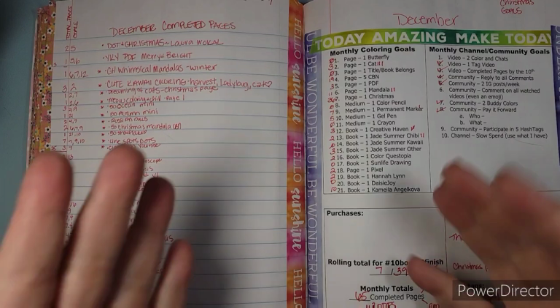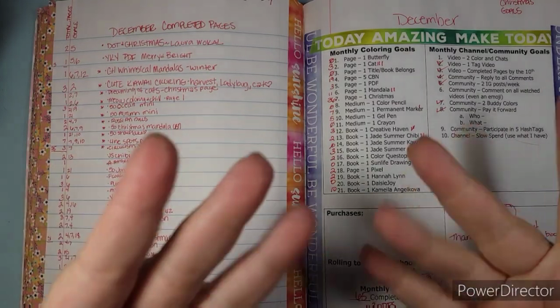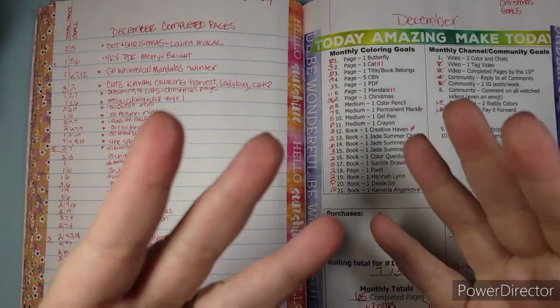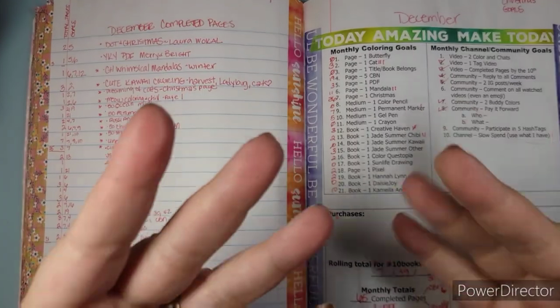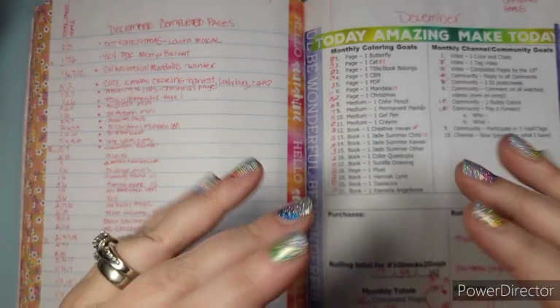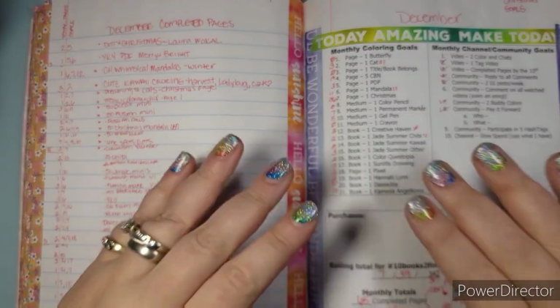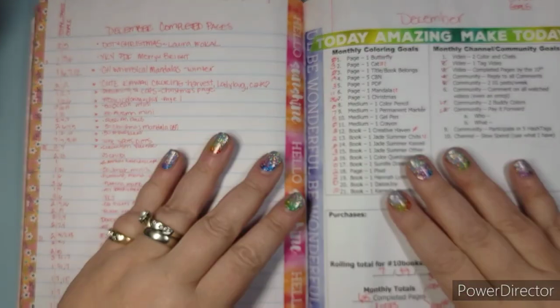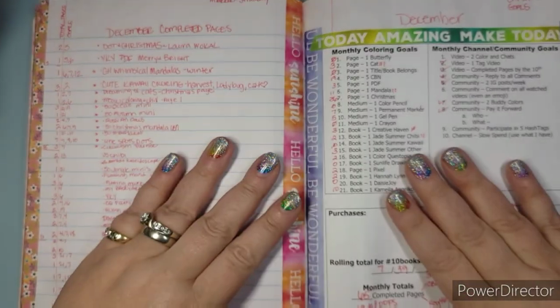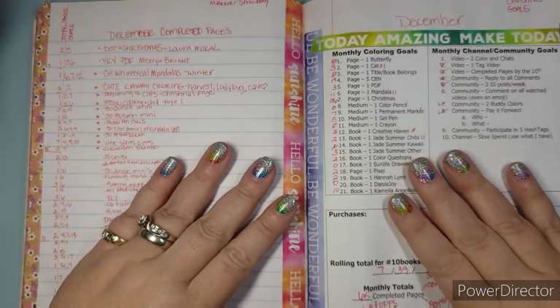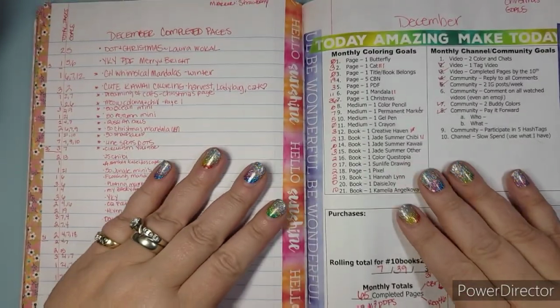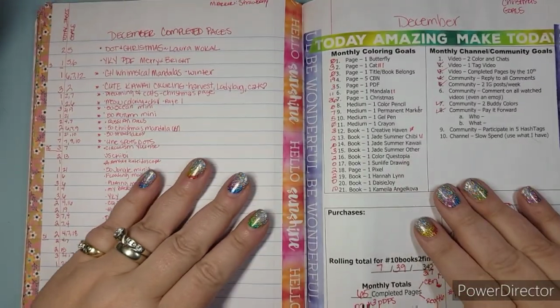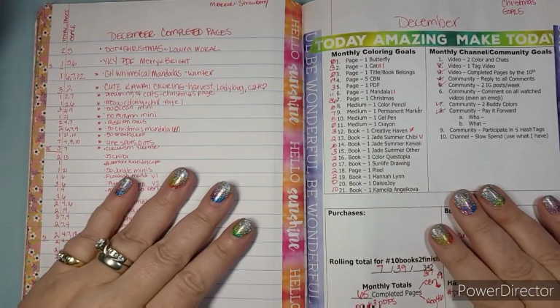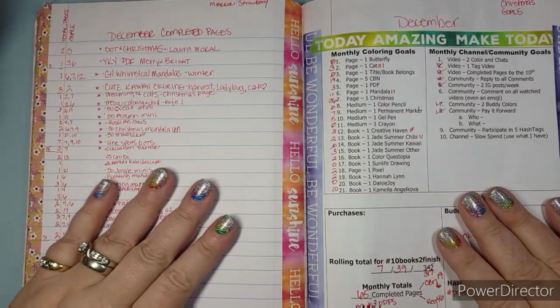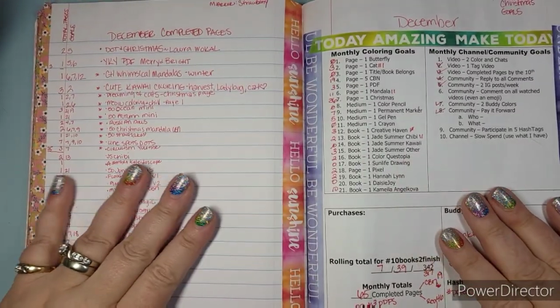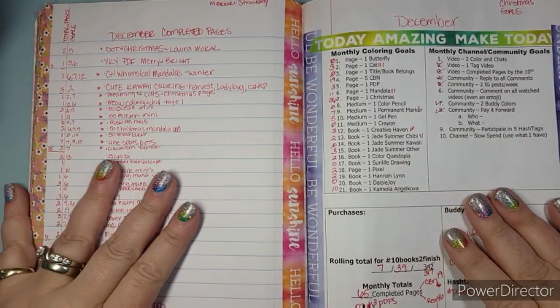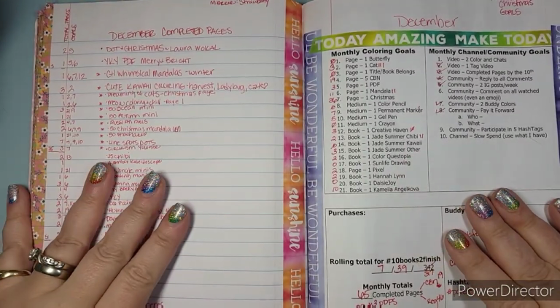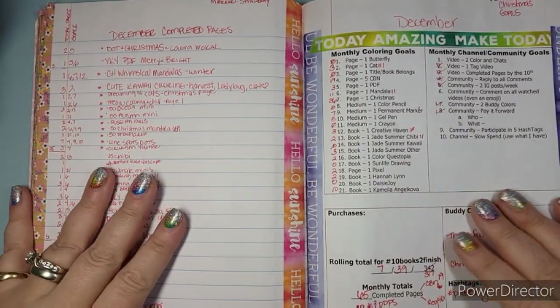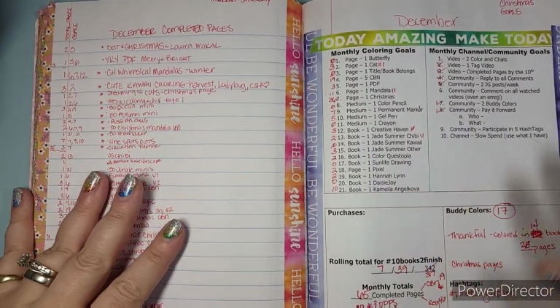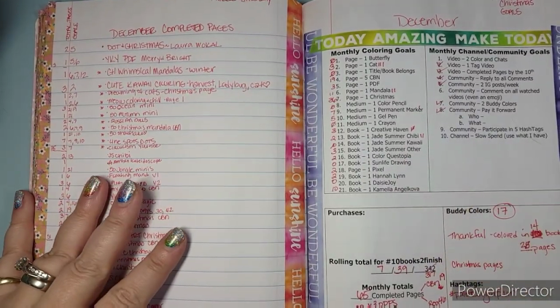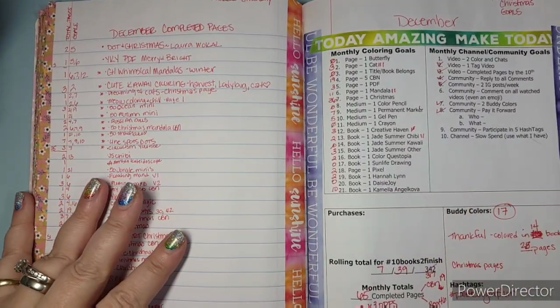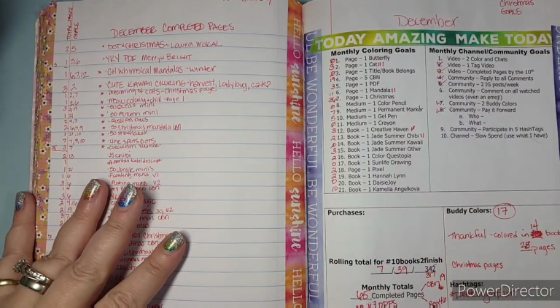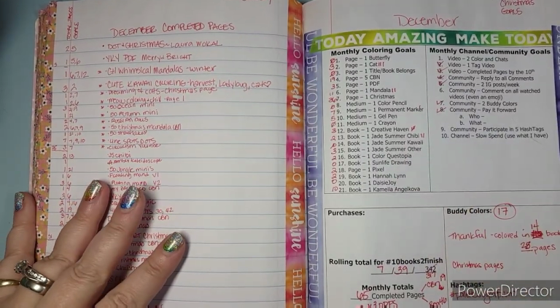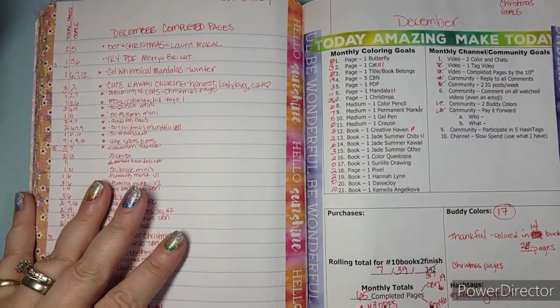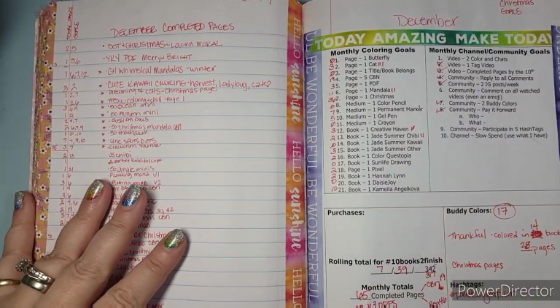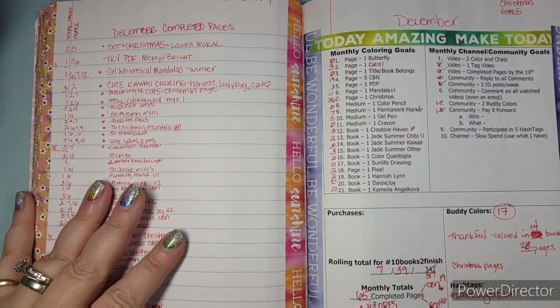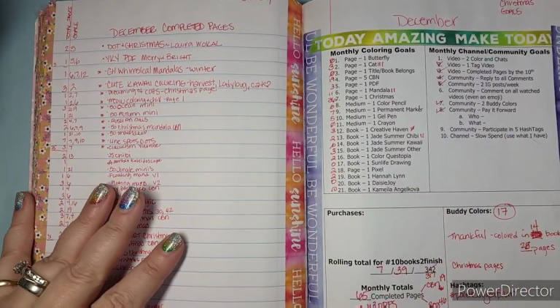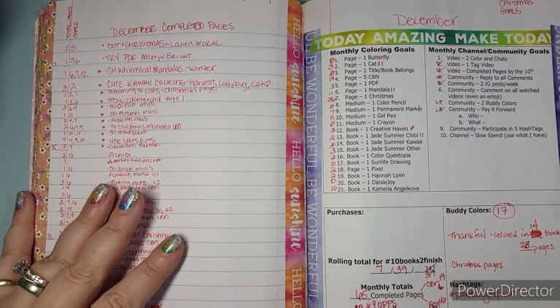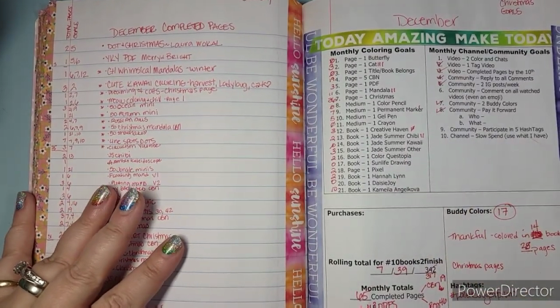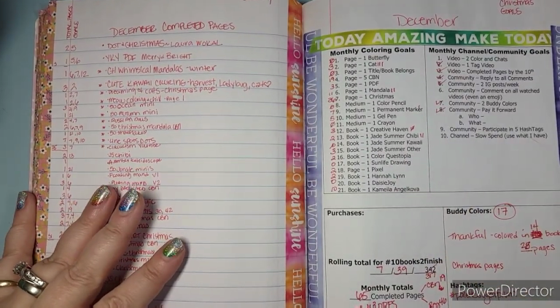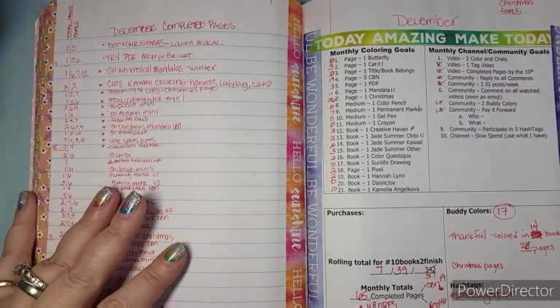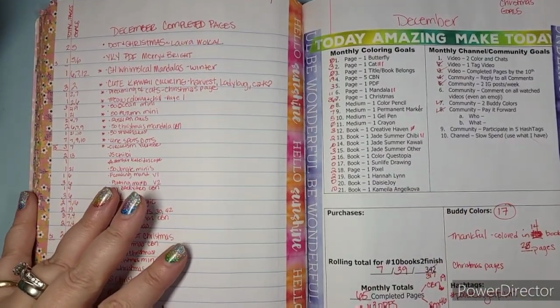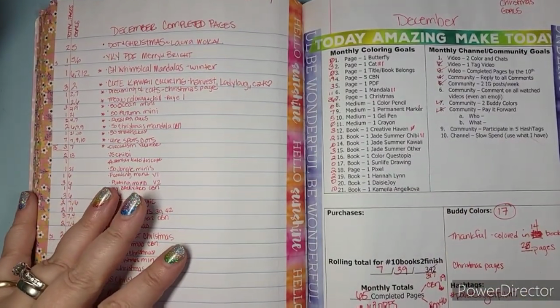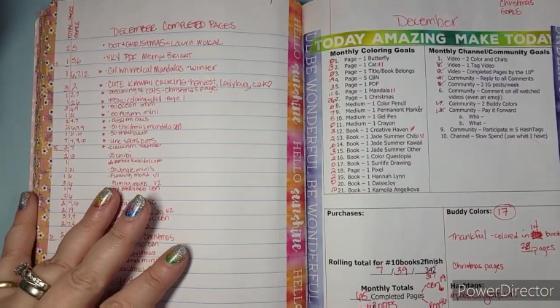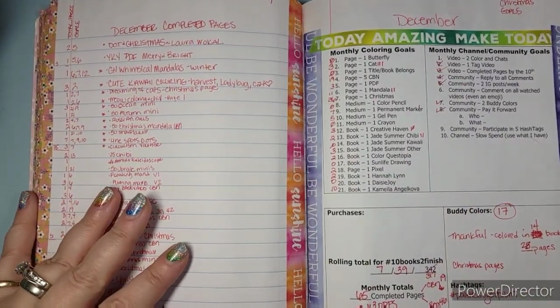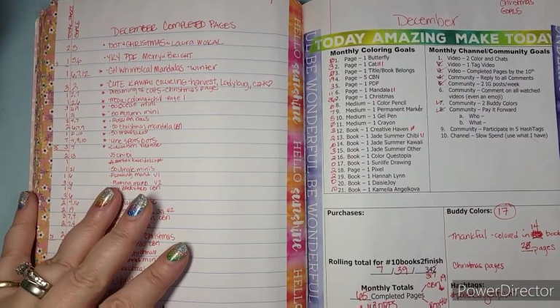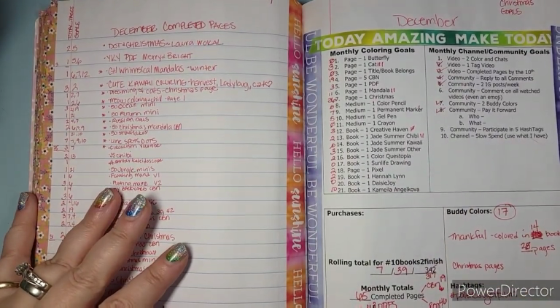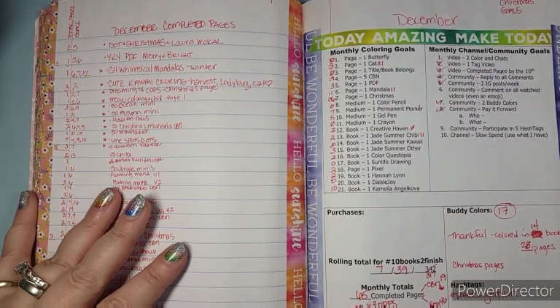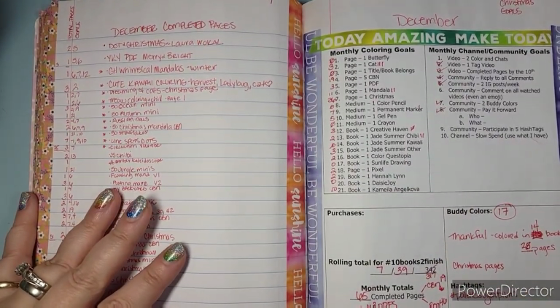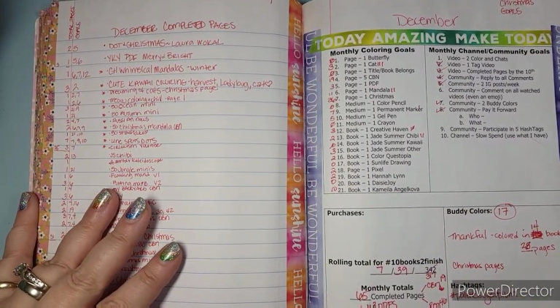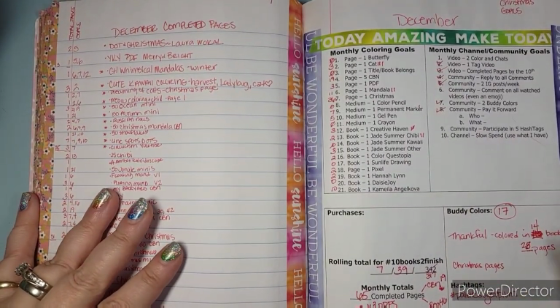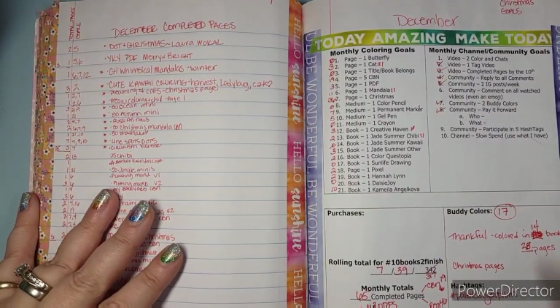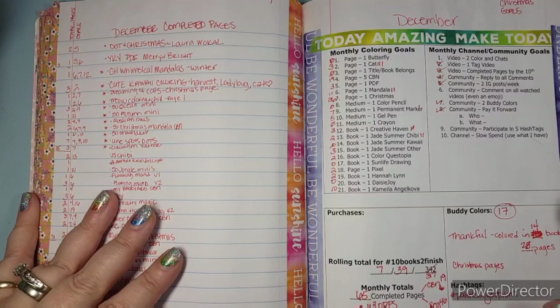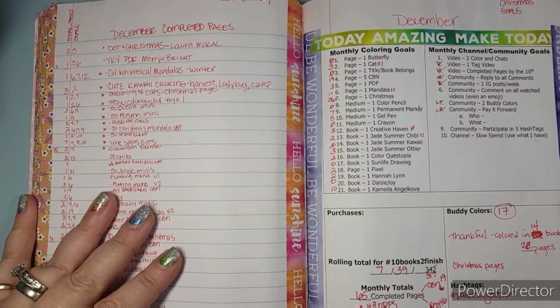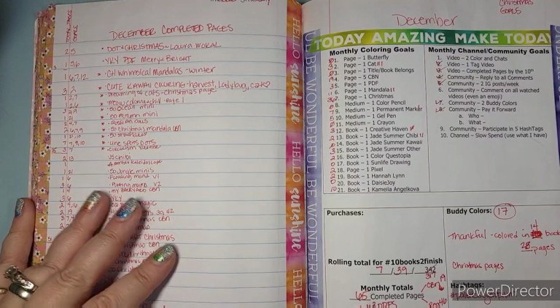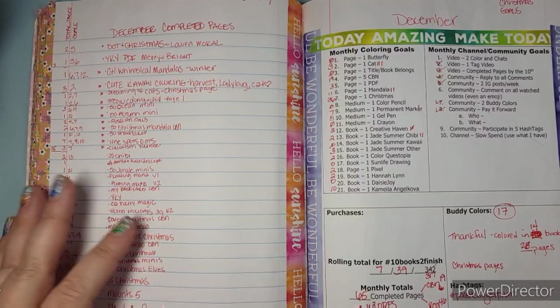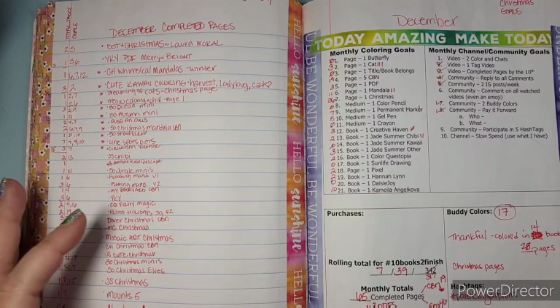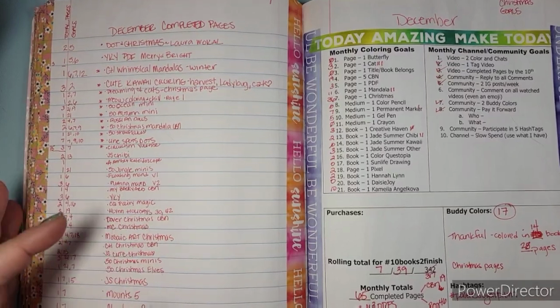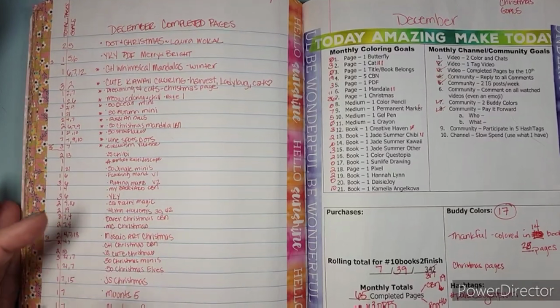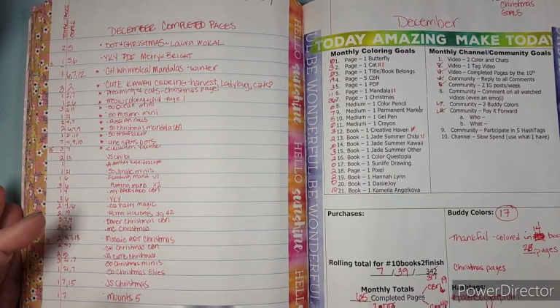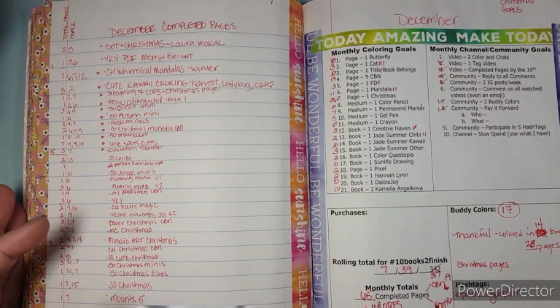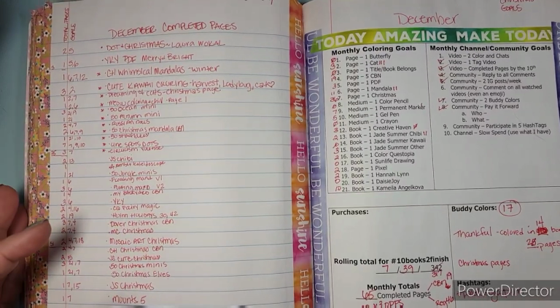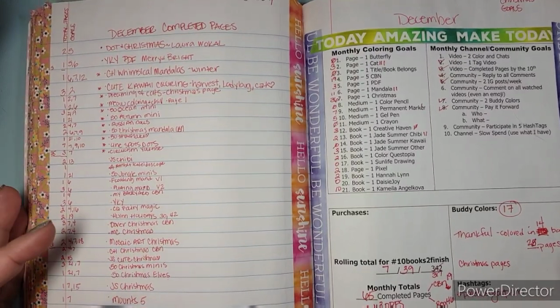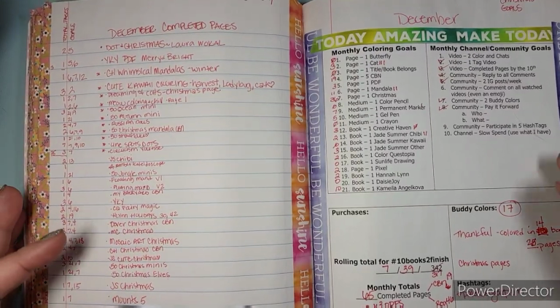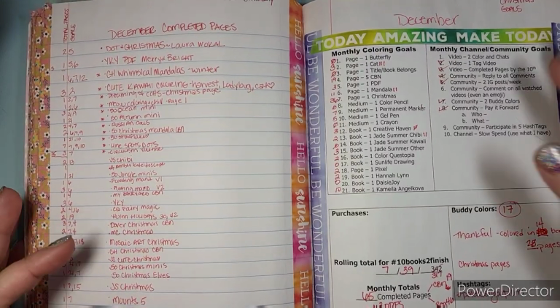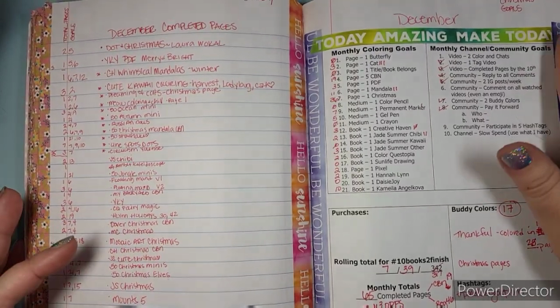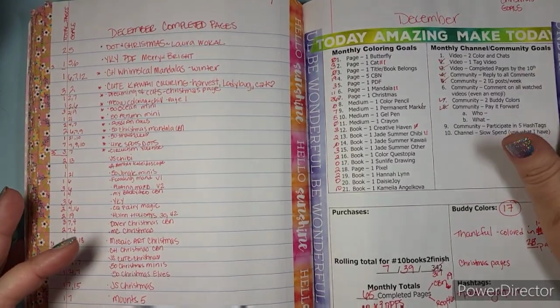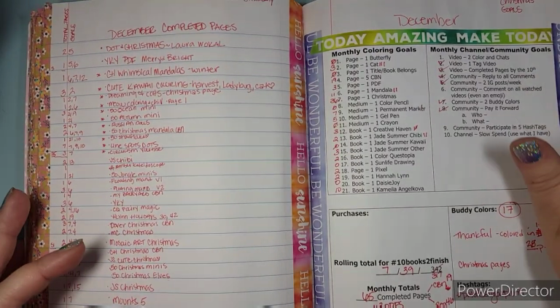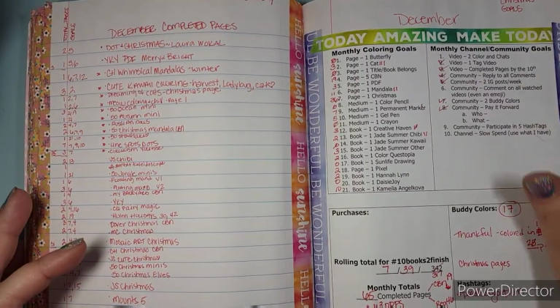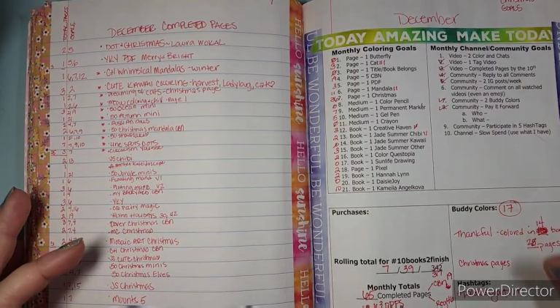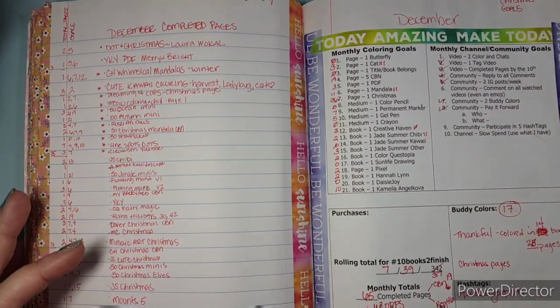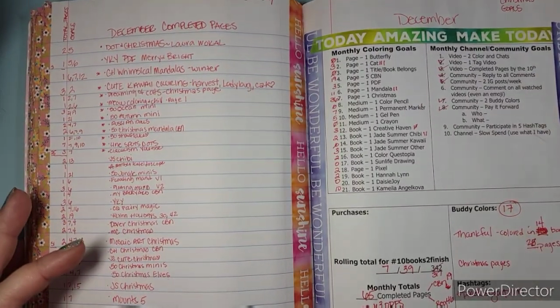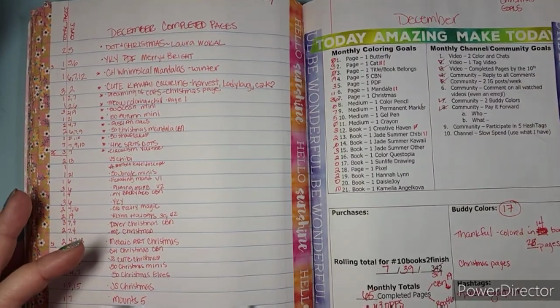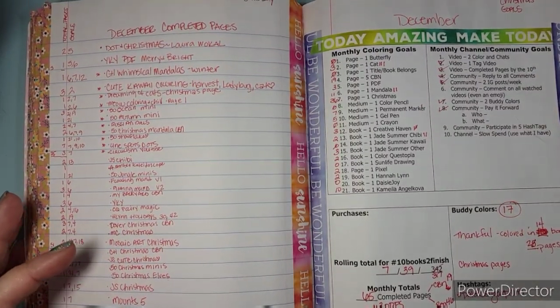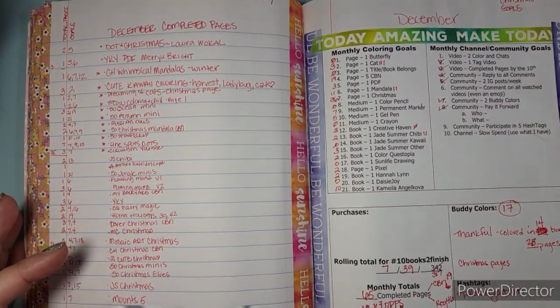Hello friends, welcome to Spicy Cat Colors. My name is Kathy. I am so happy to have all my seasoned and new friends.